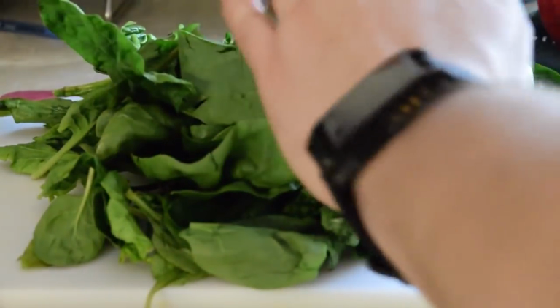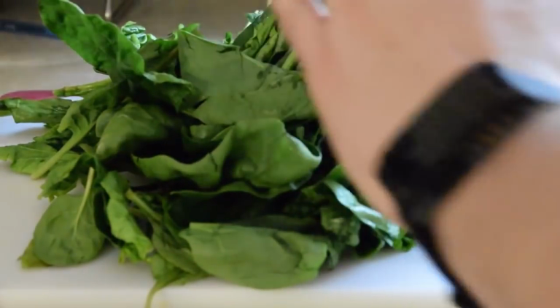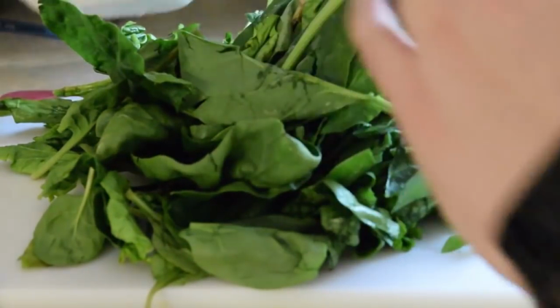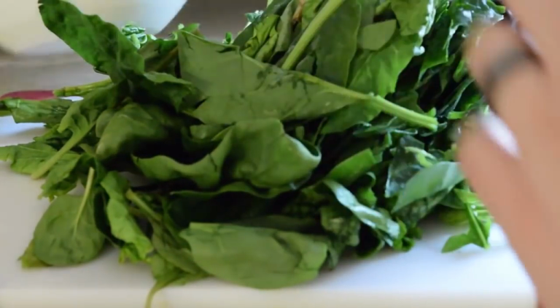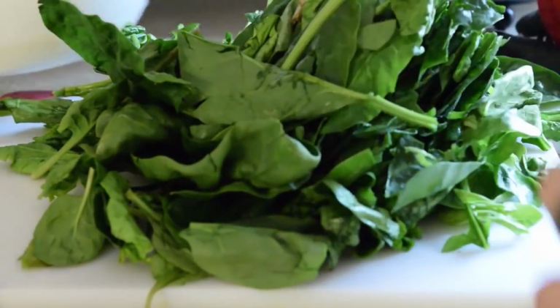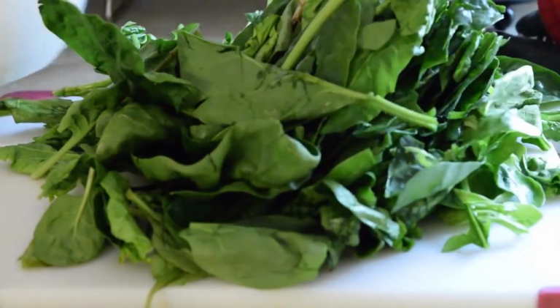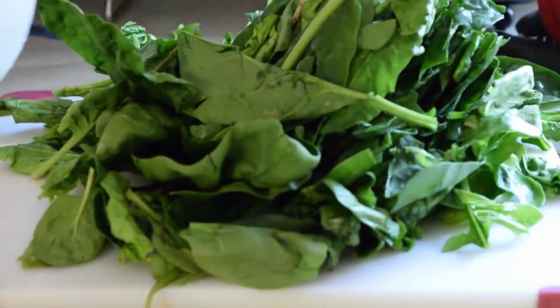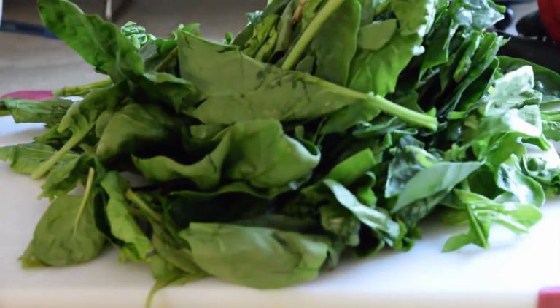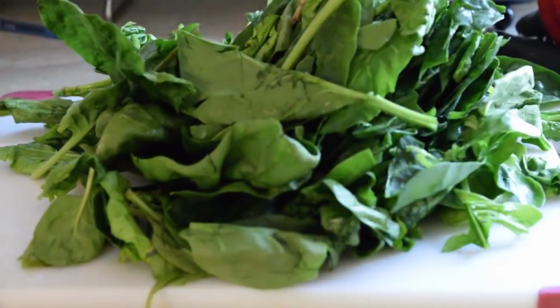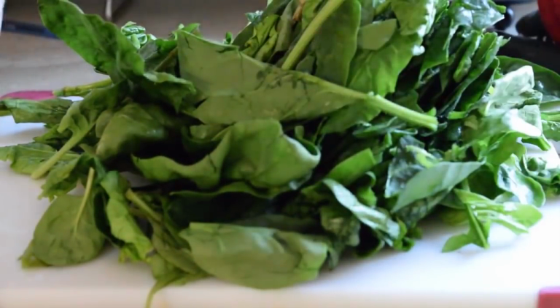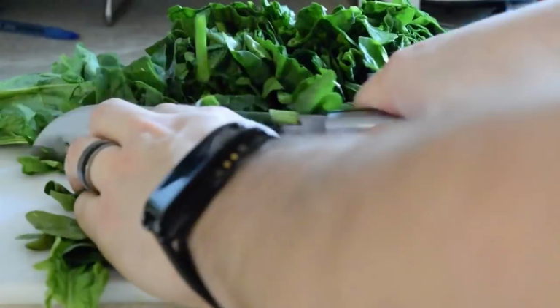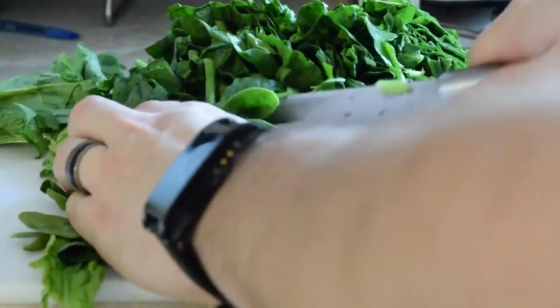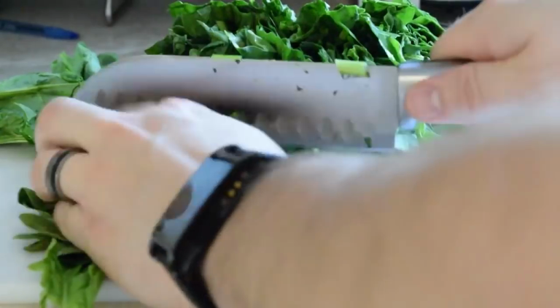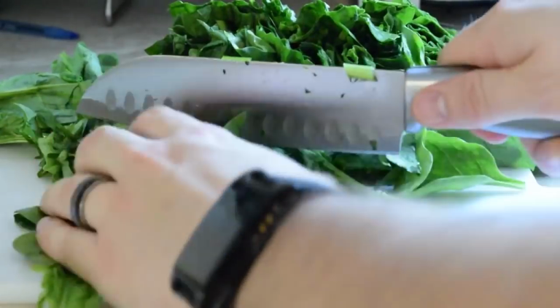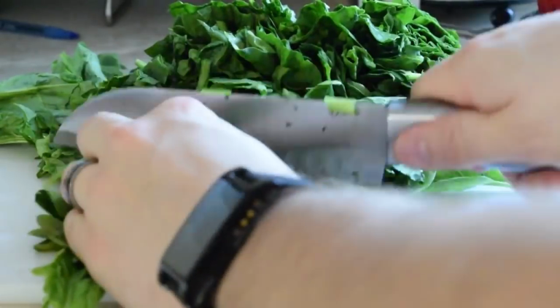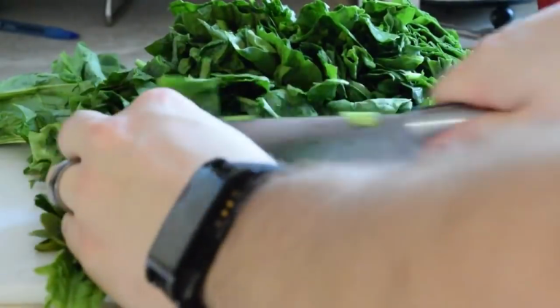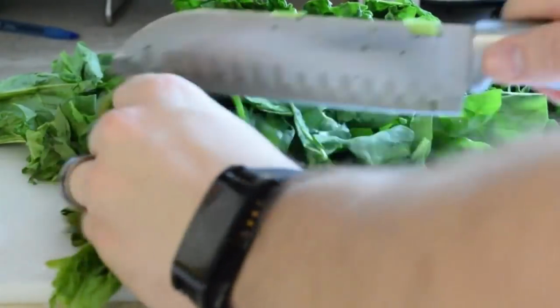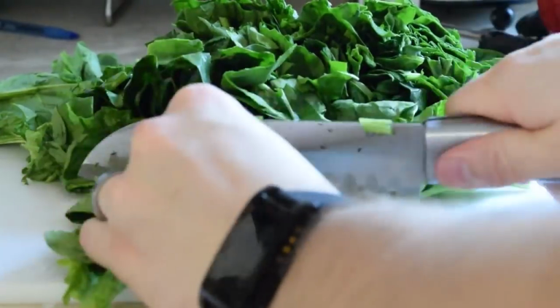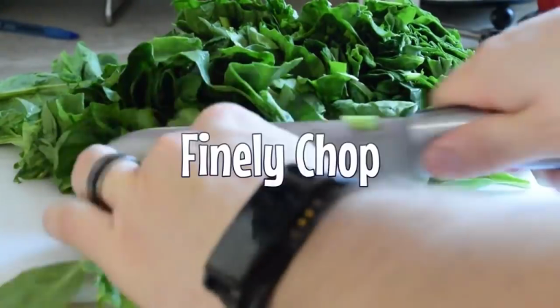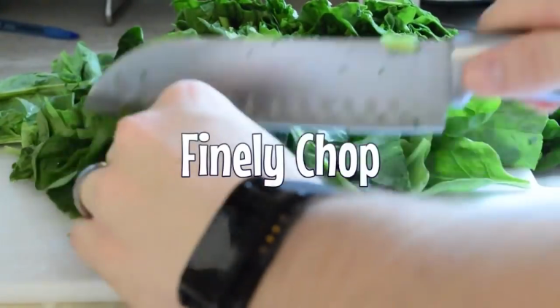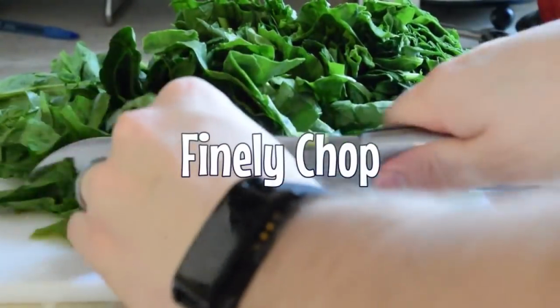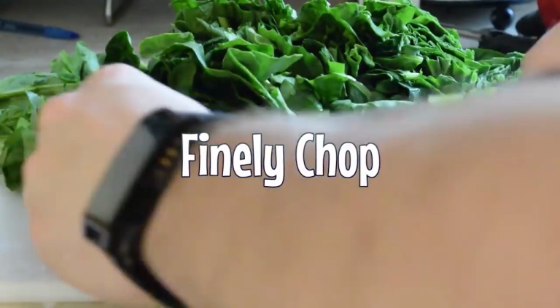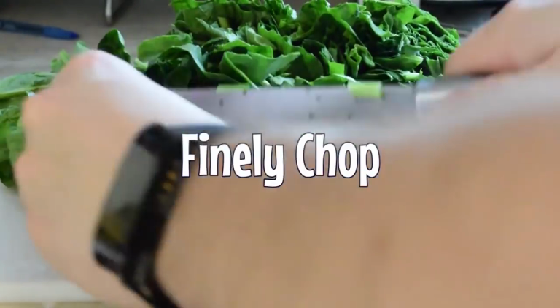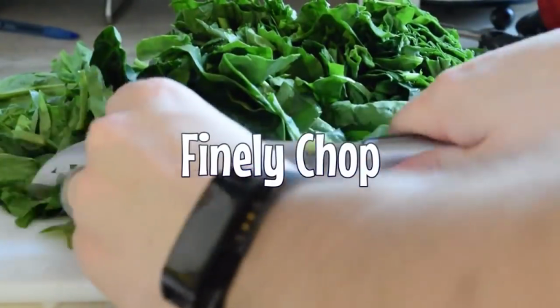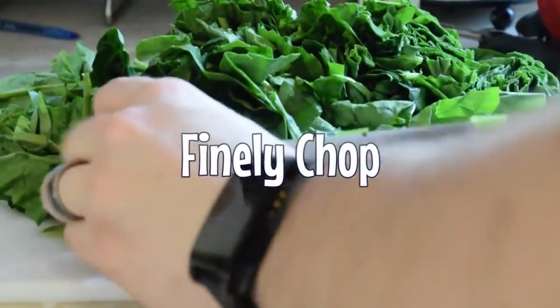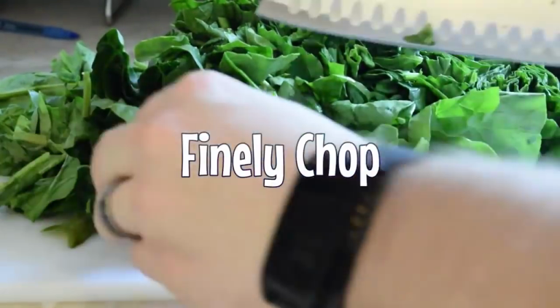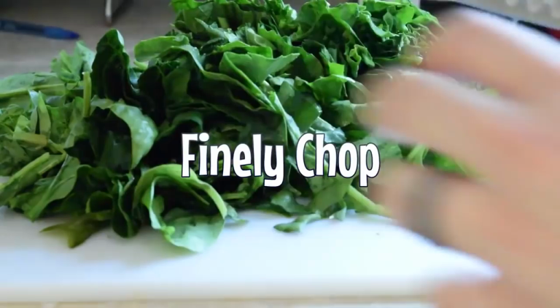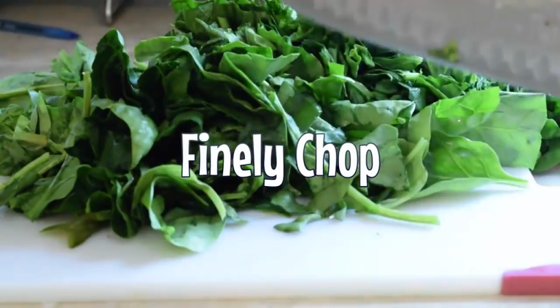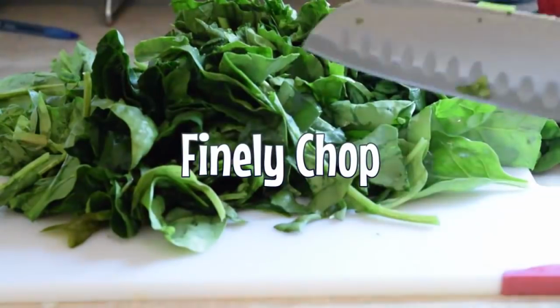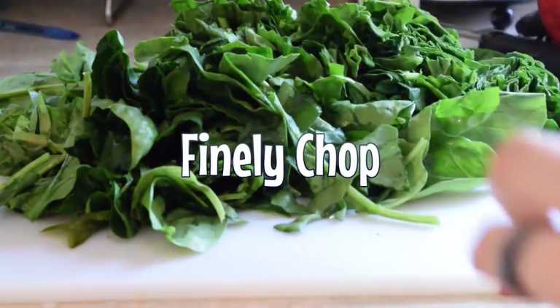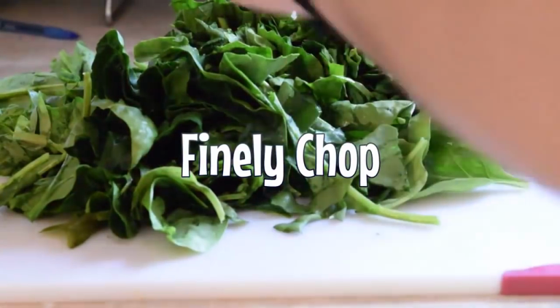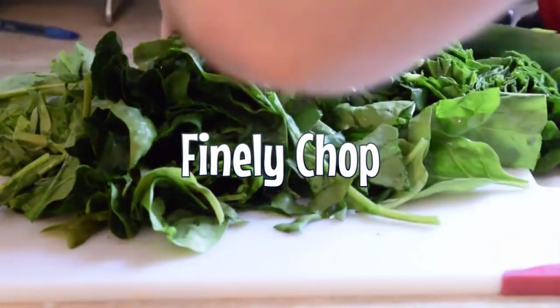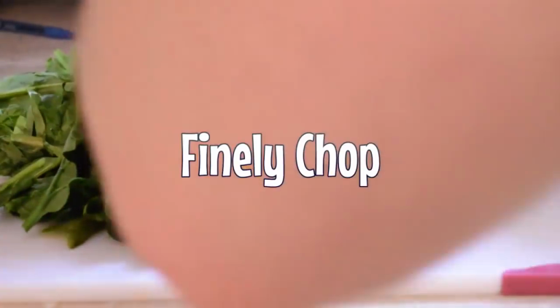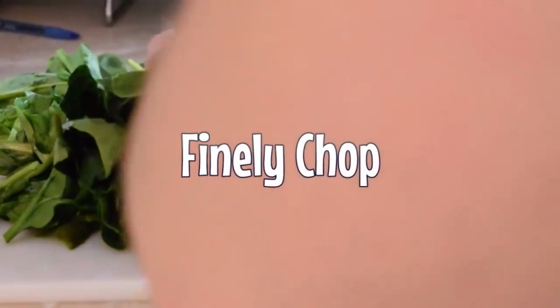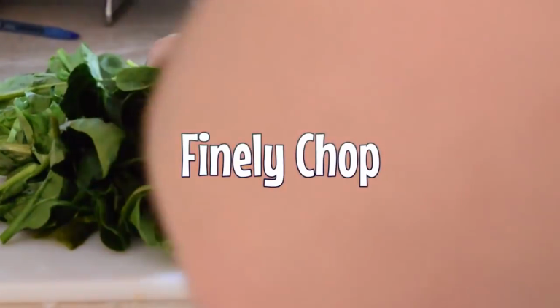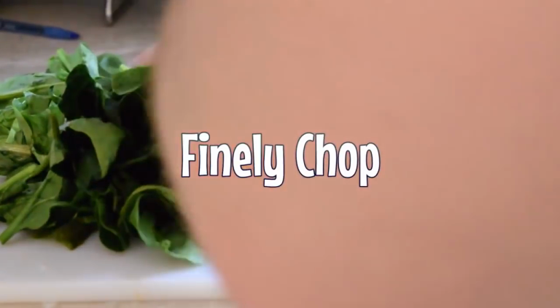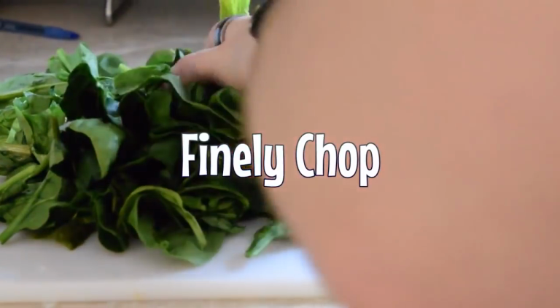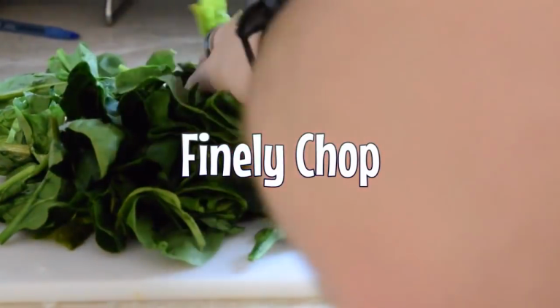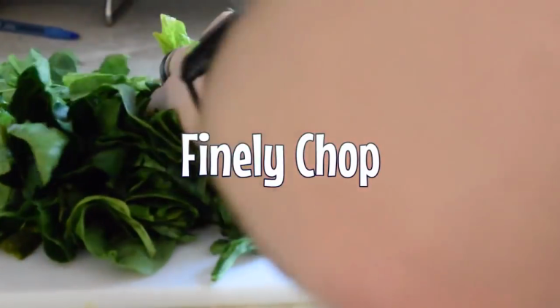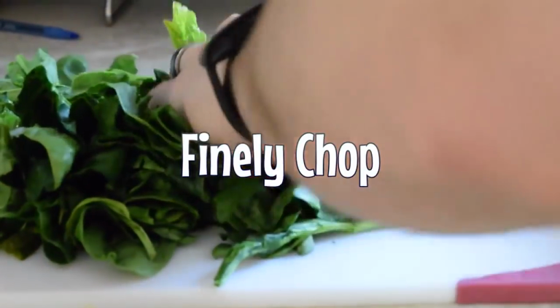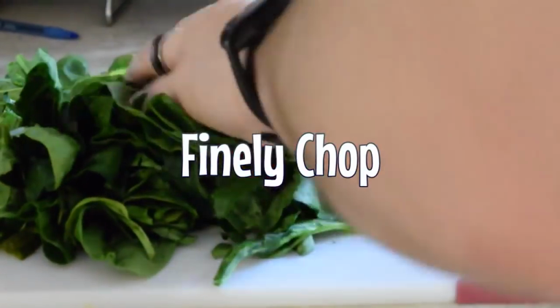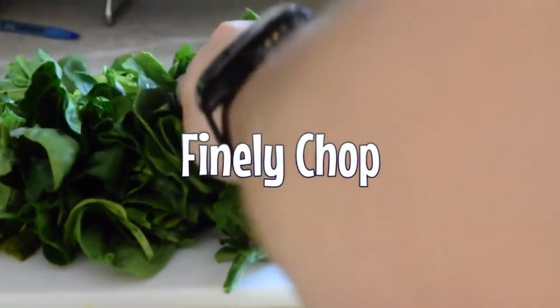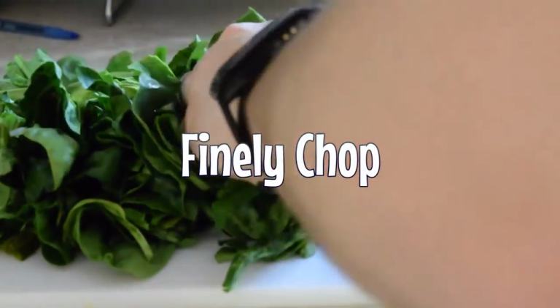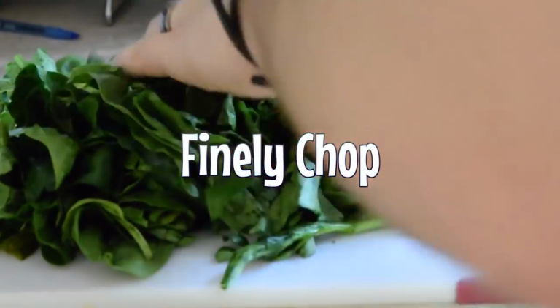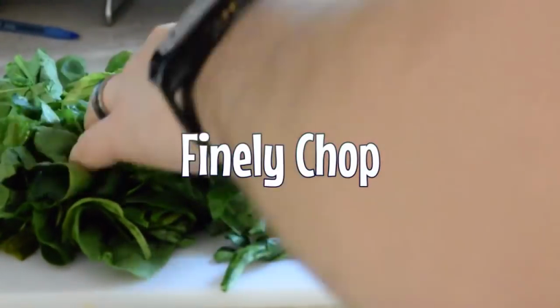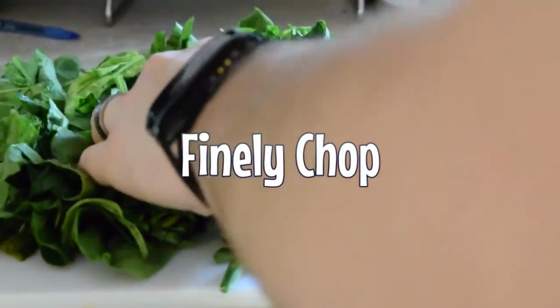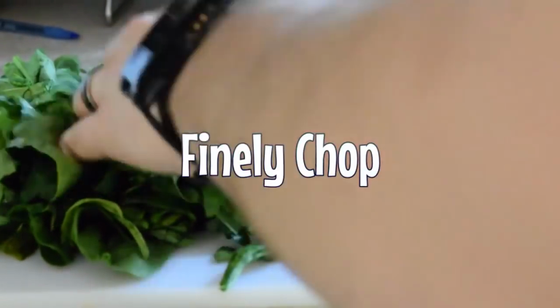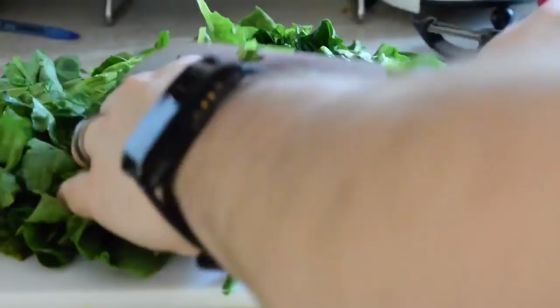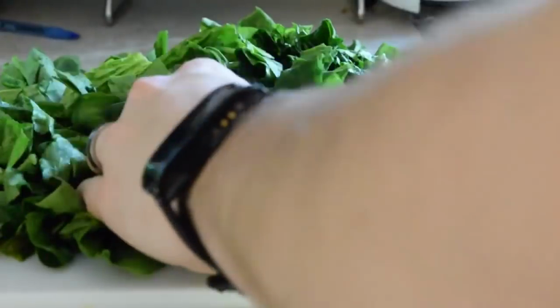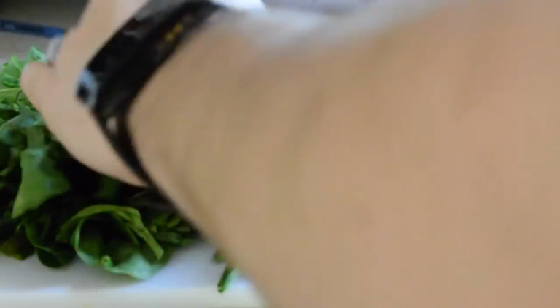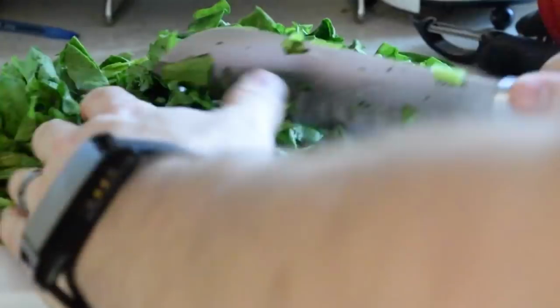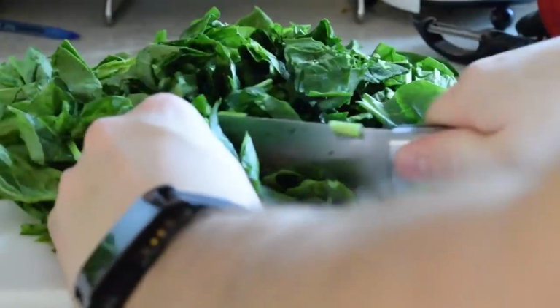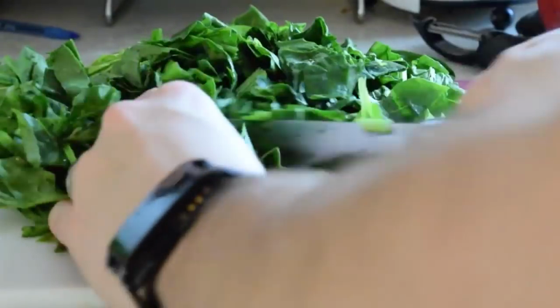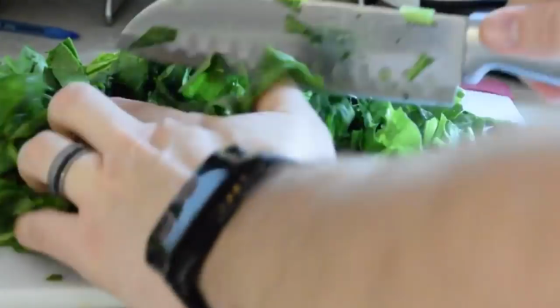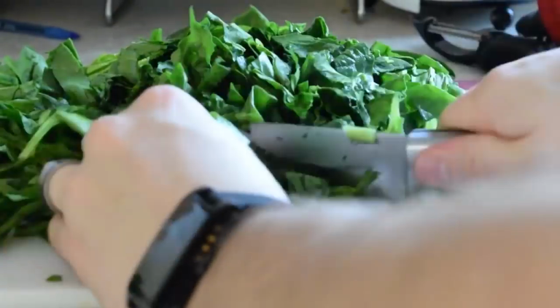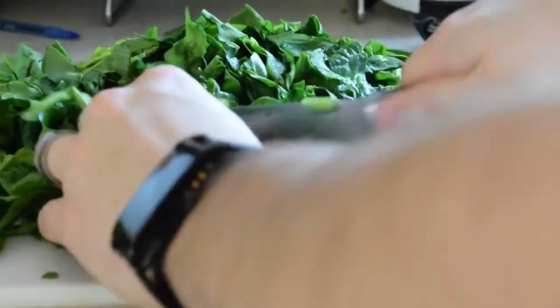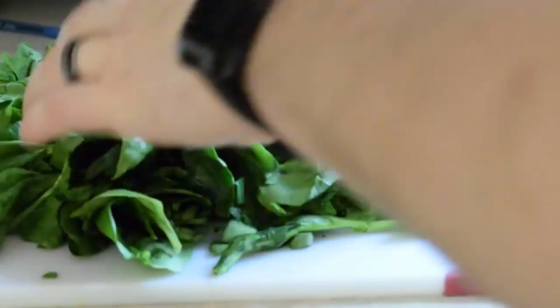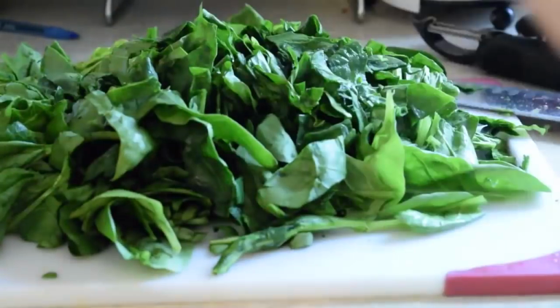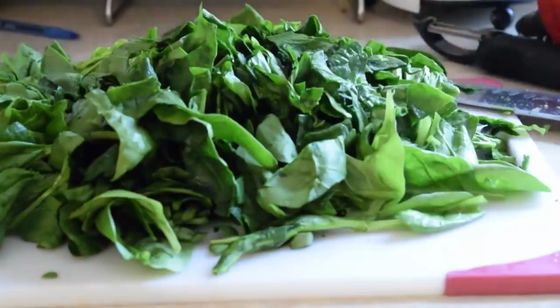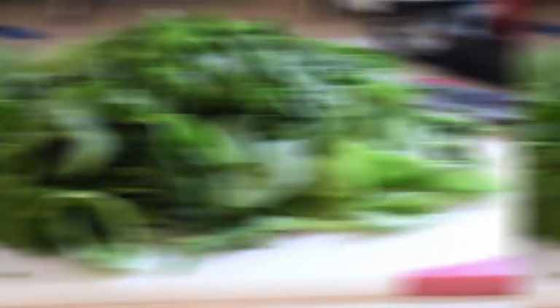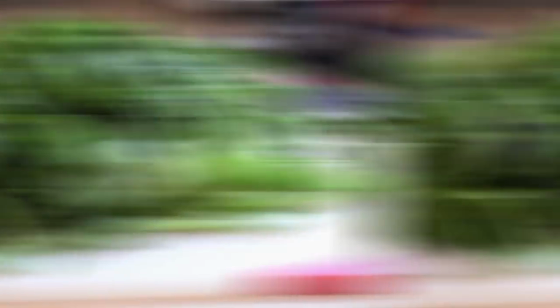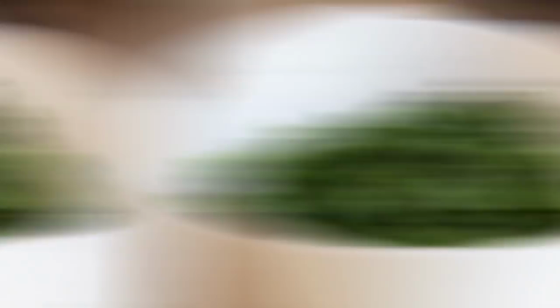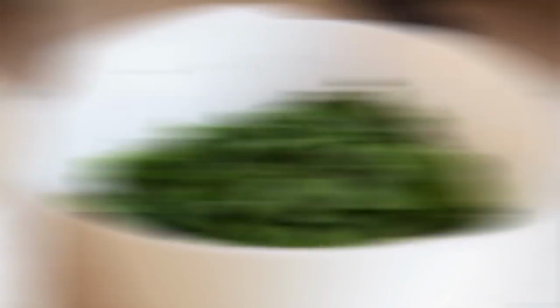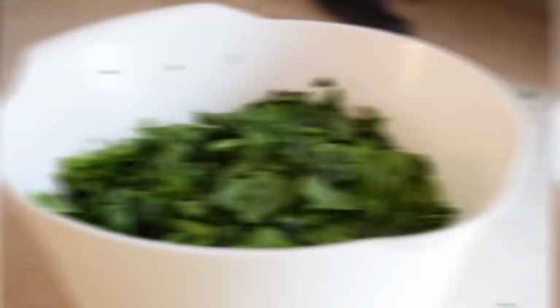and you're gonna chop that up real fine. You're just gonna finely chop that. Make sure it's real attractive looking.